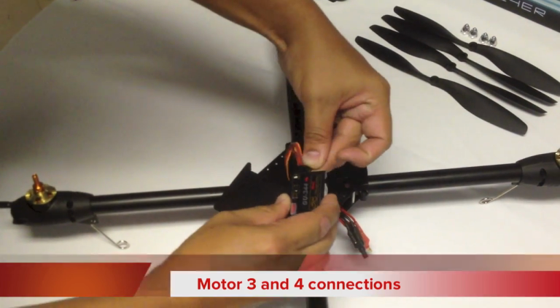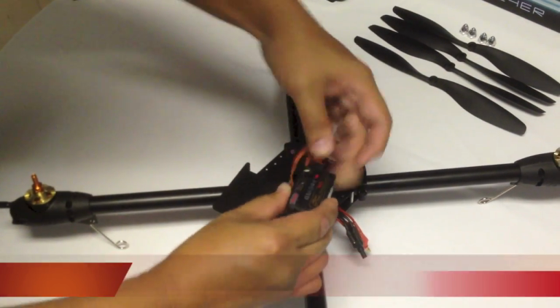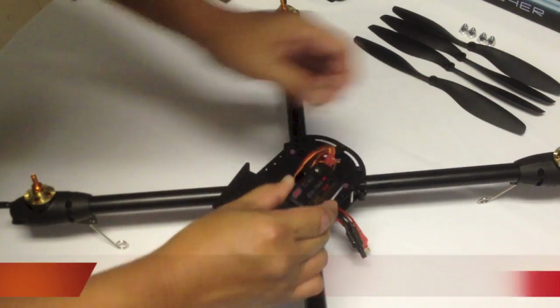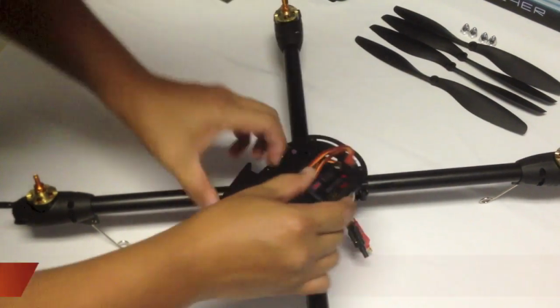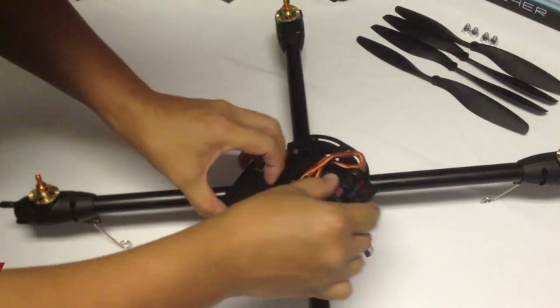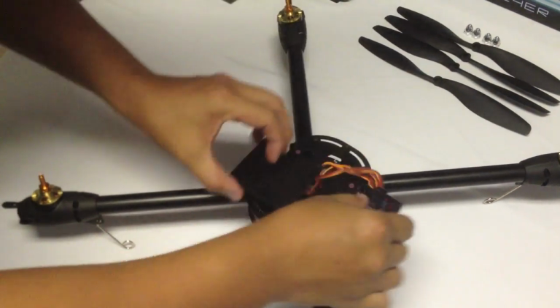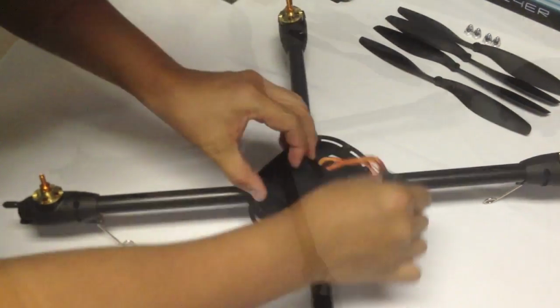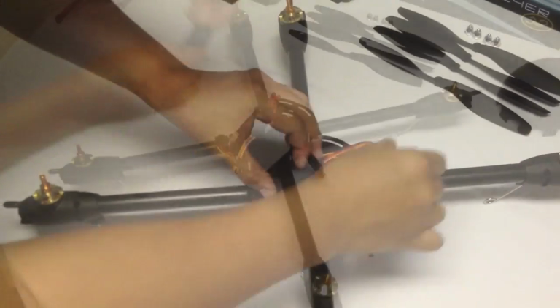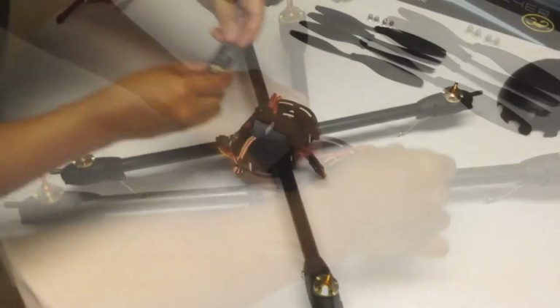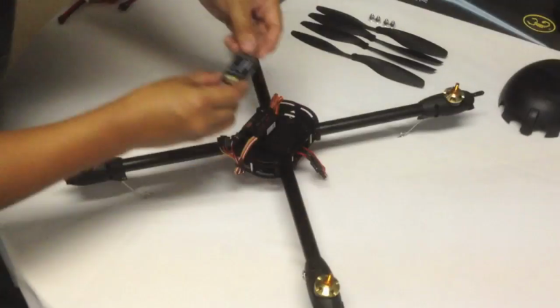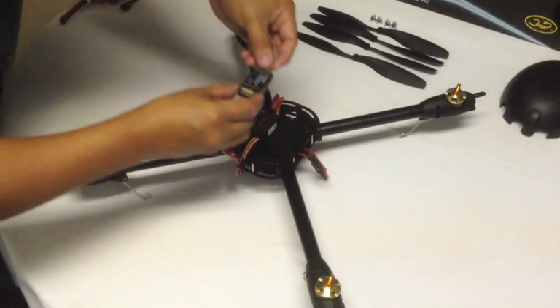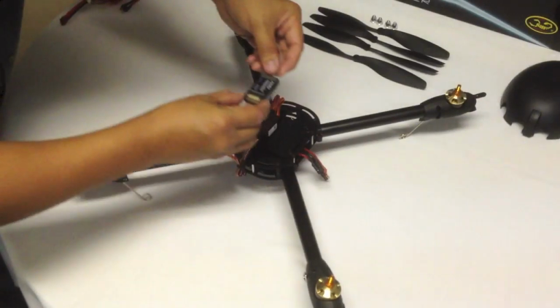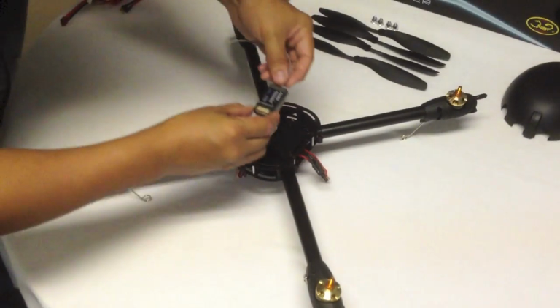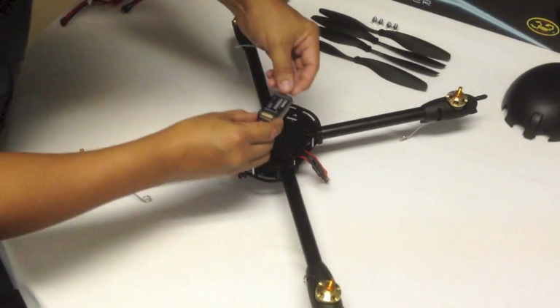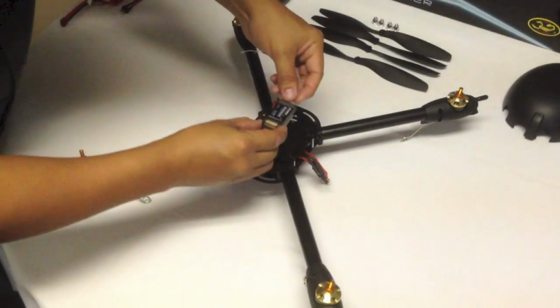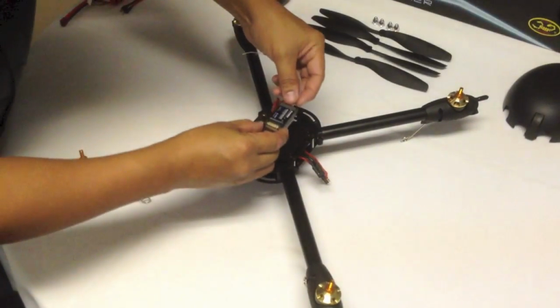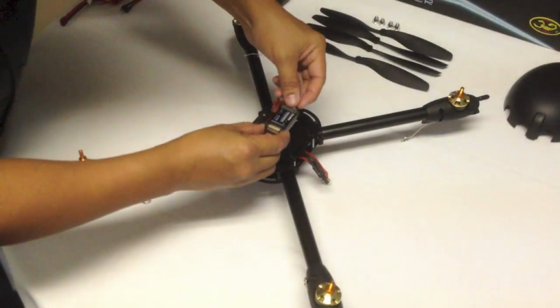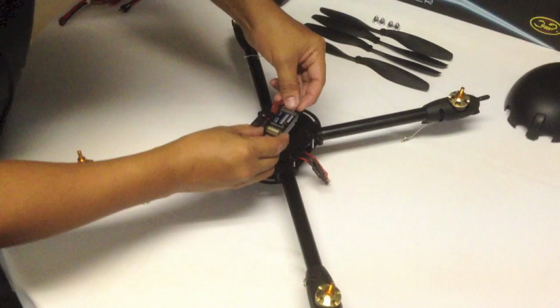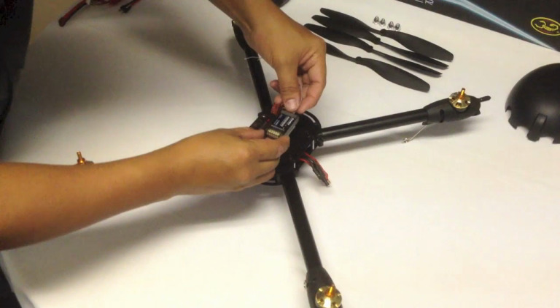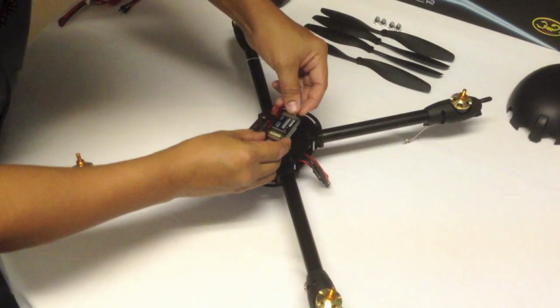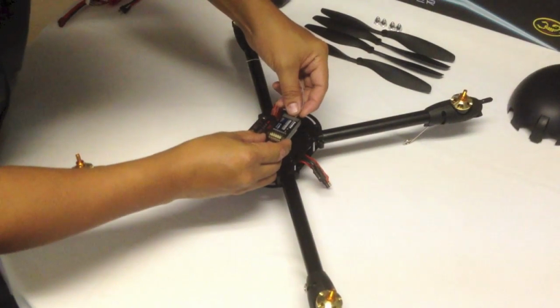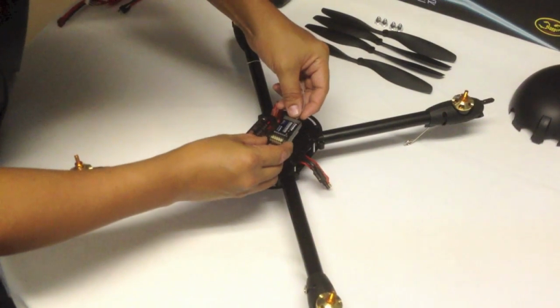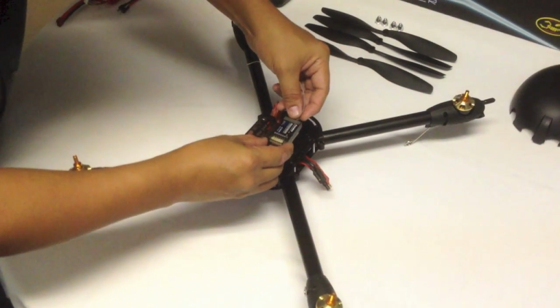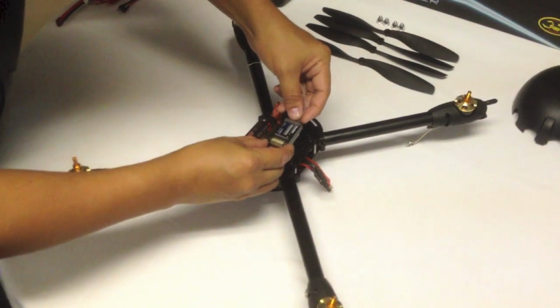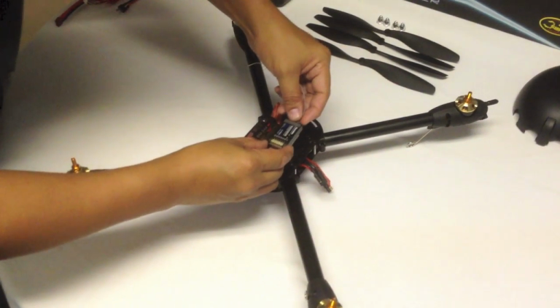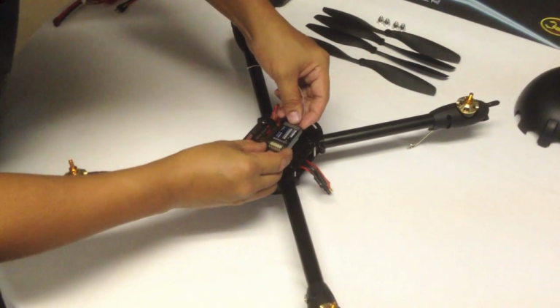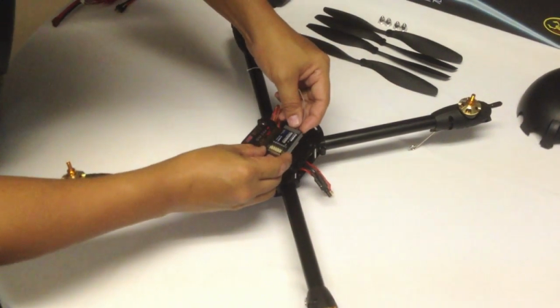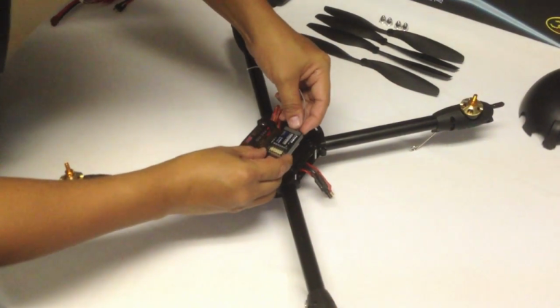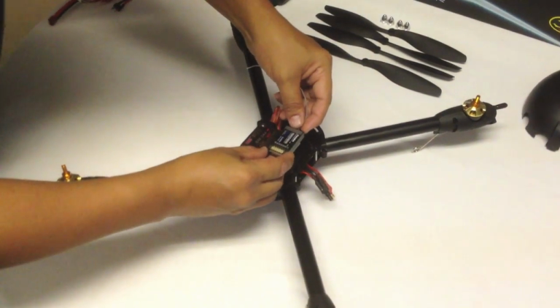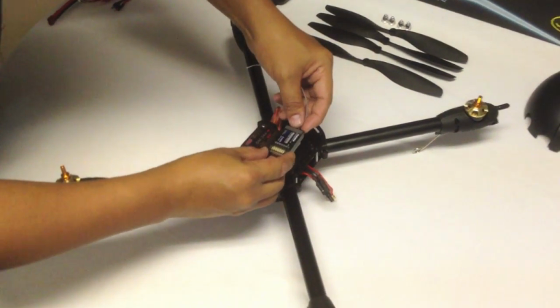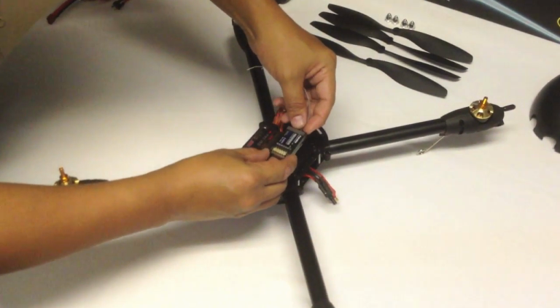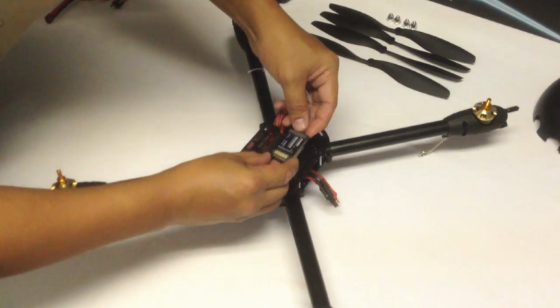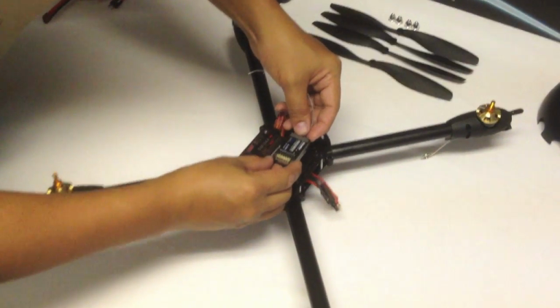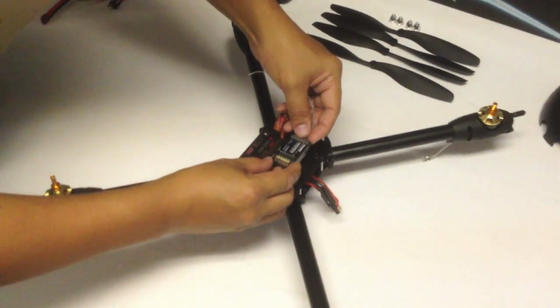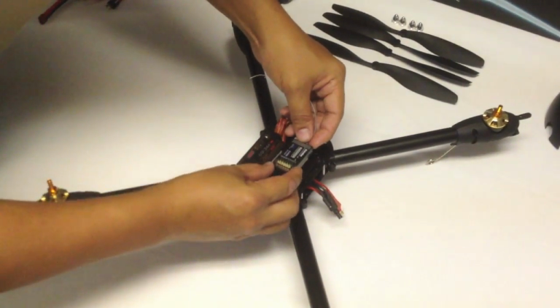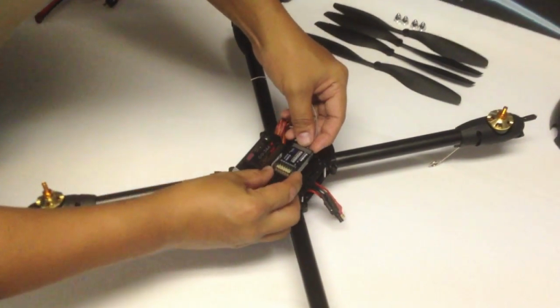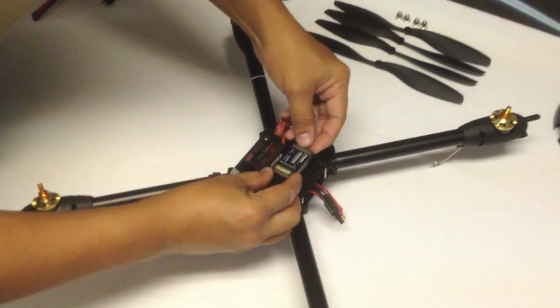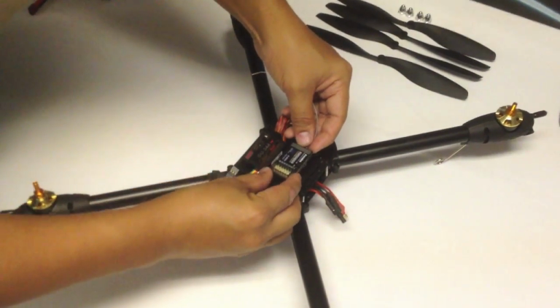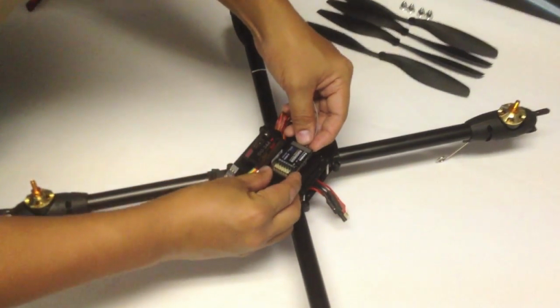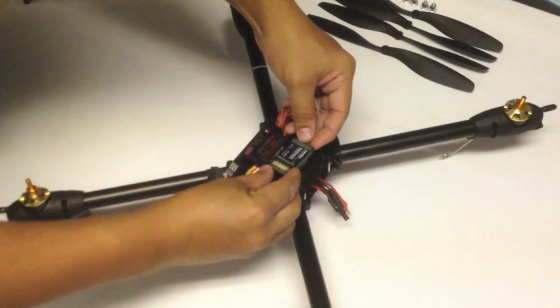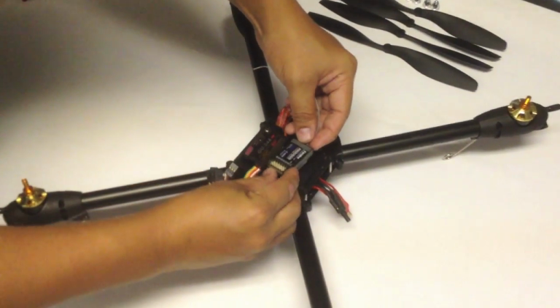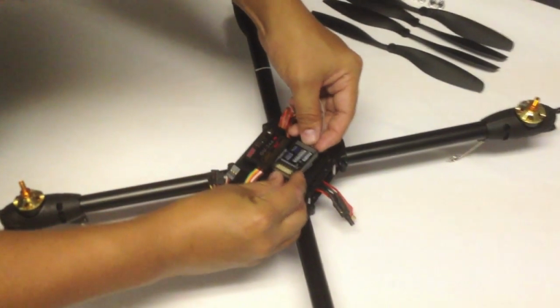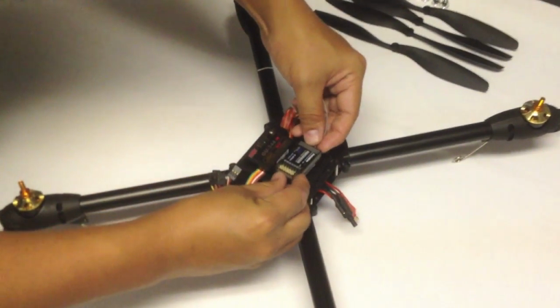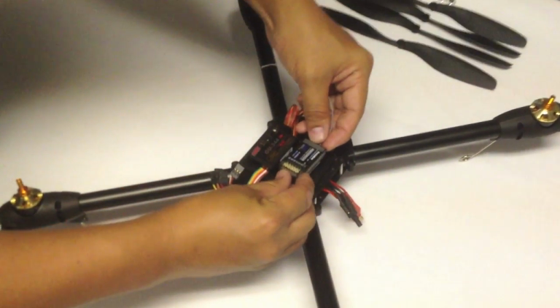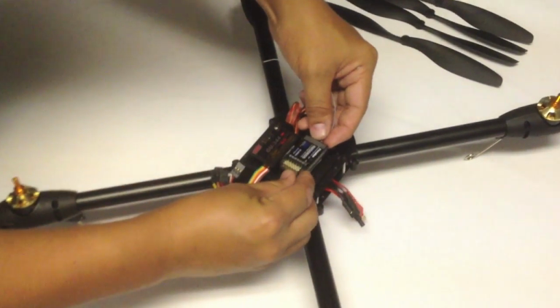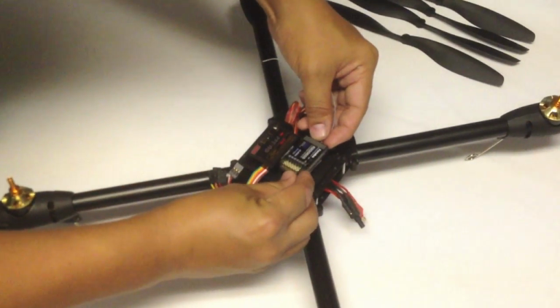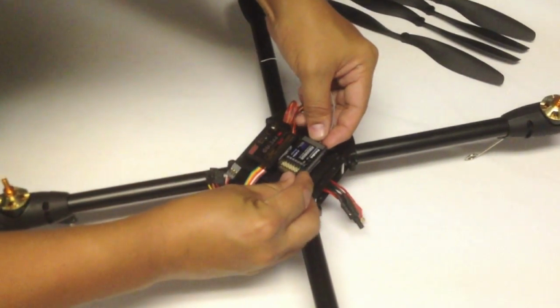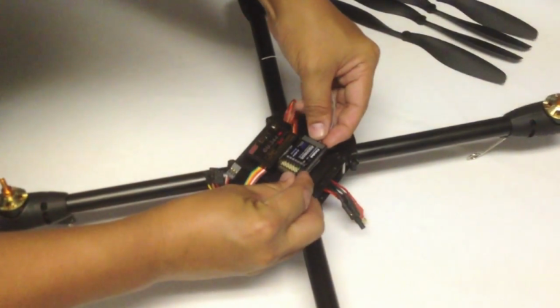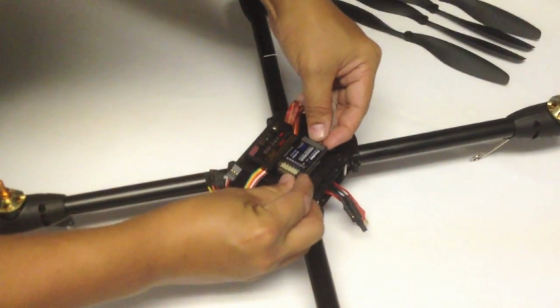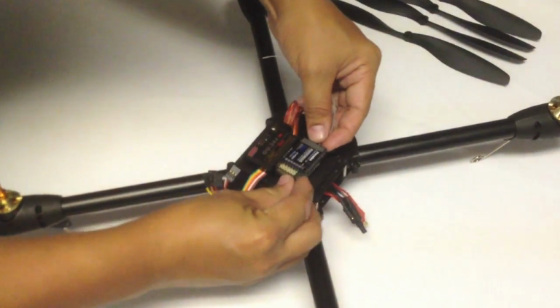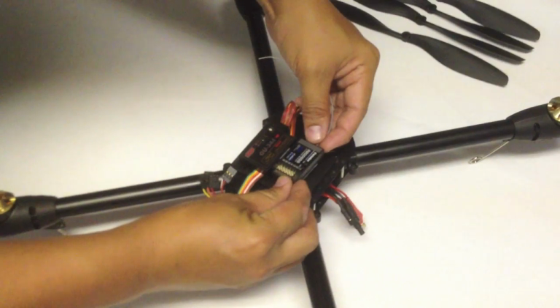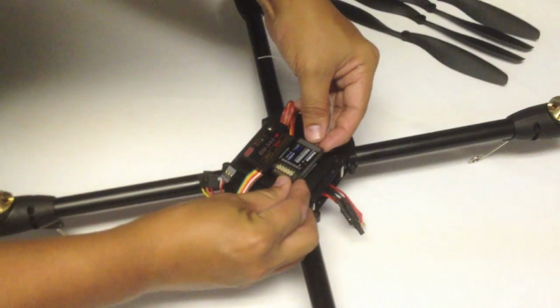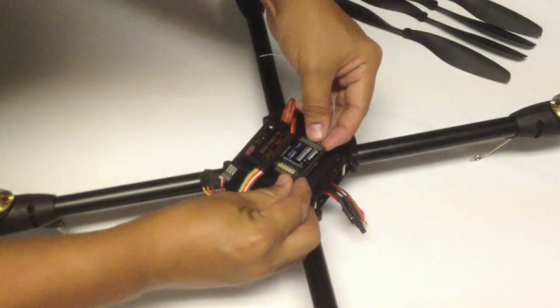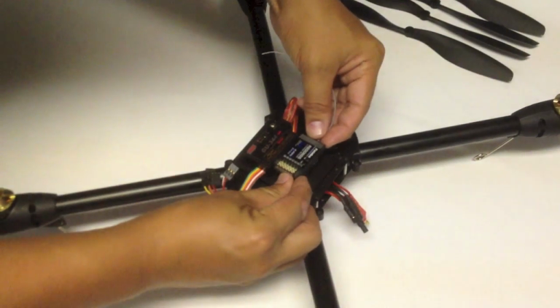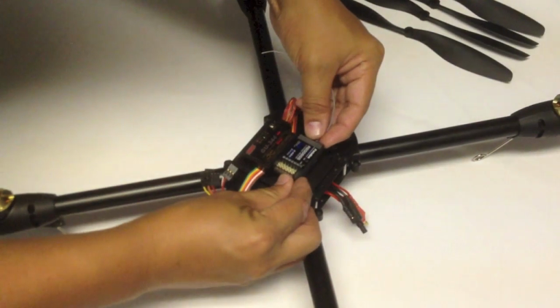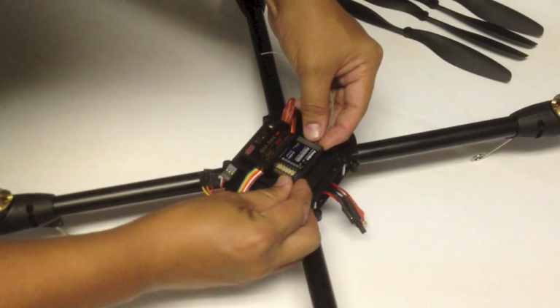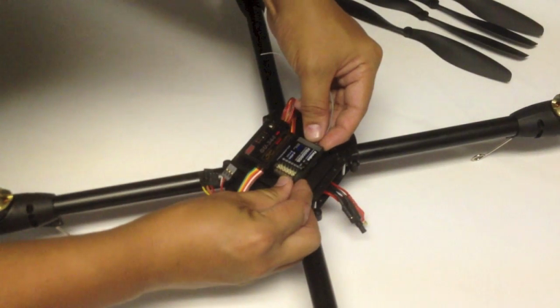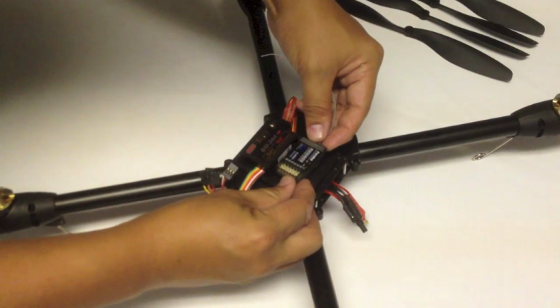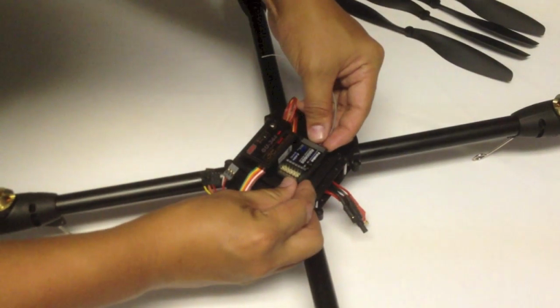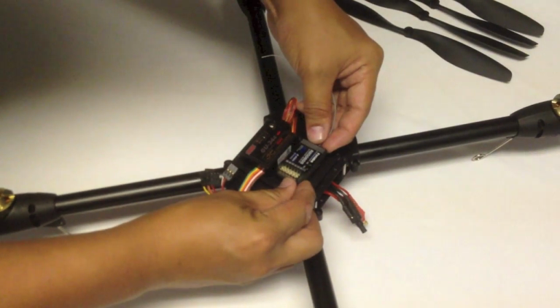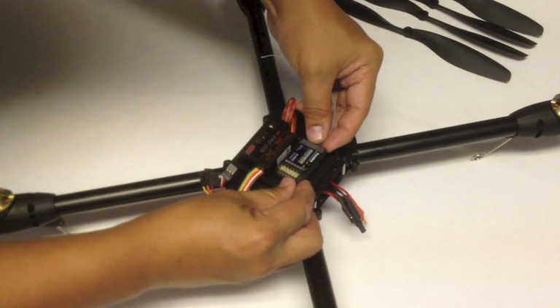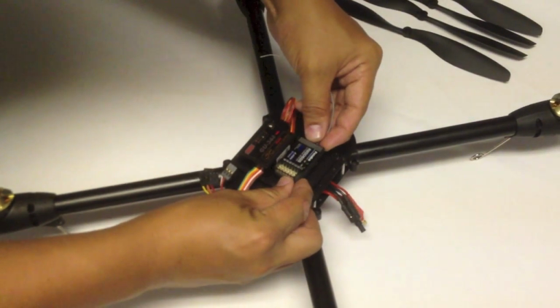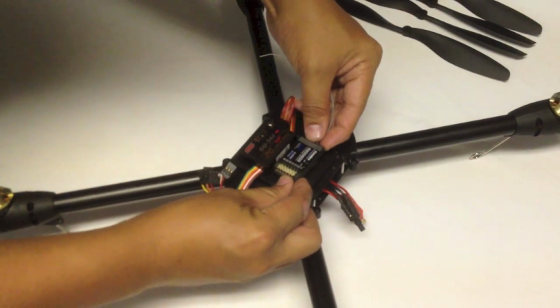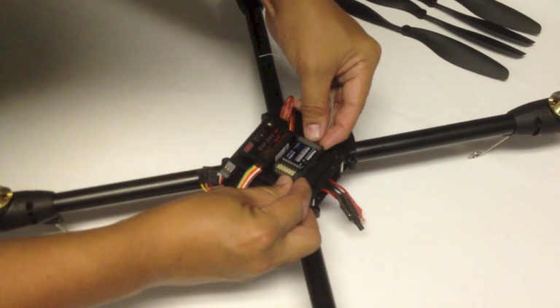To install the receiver — the R2006GS that comes with the Futaba 6J transmitter.